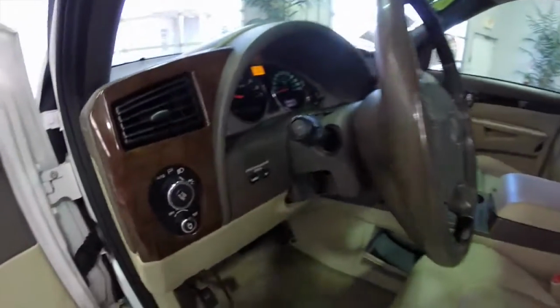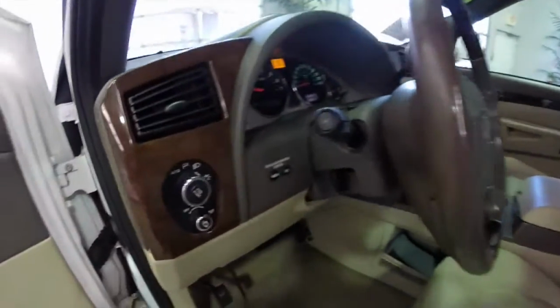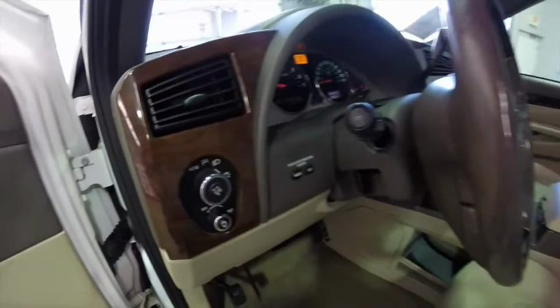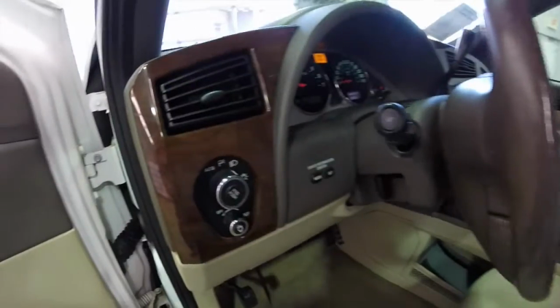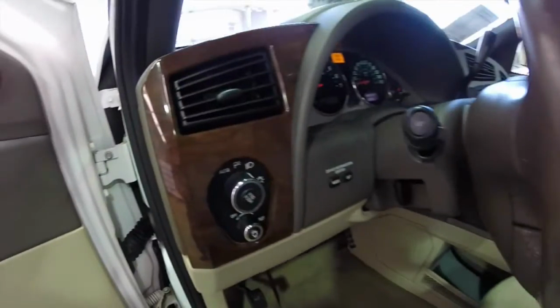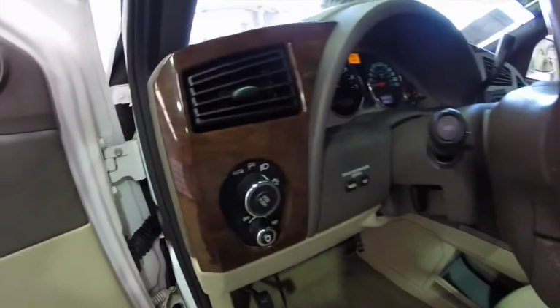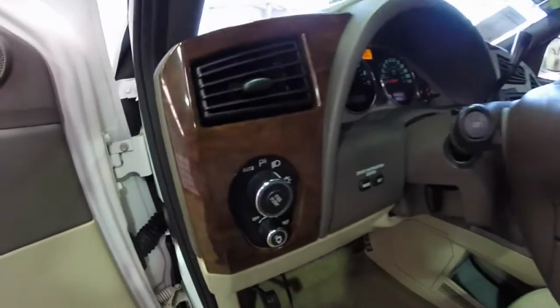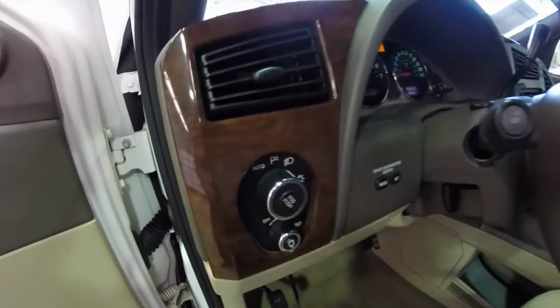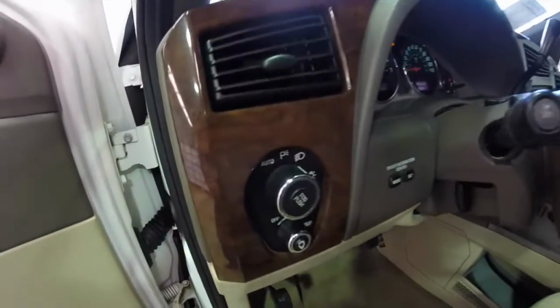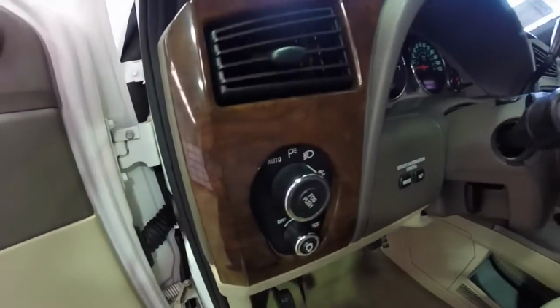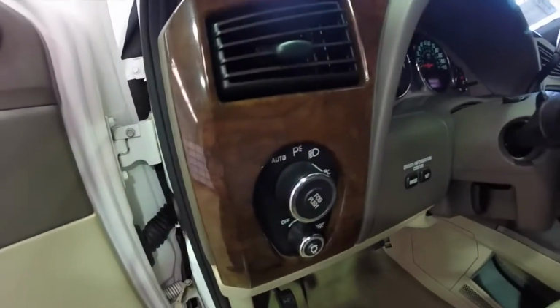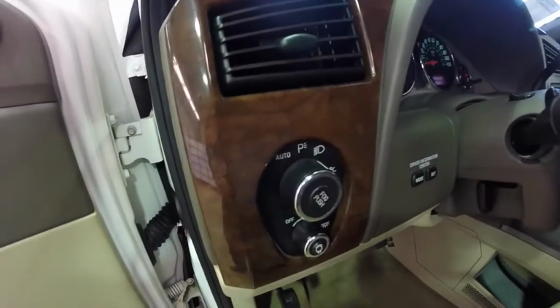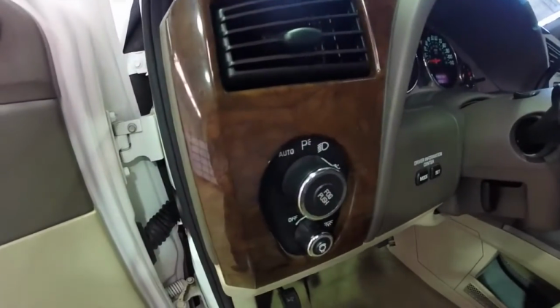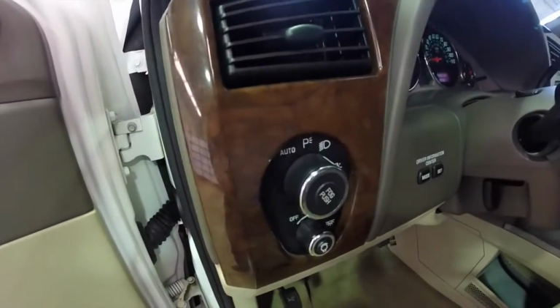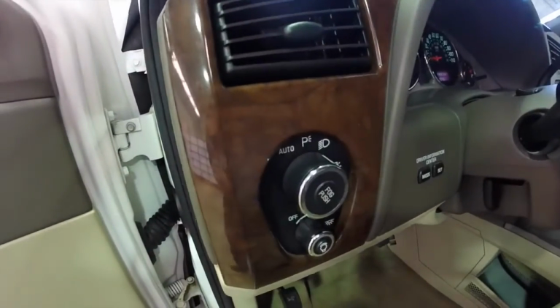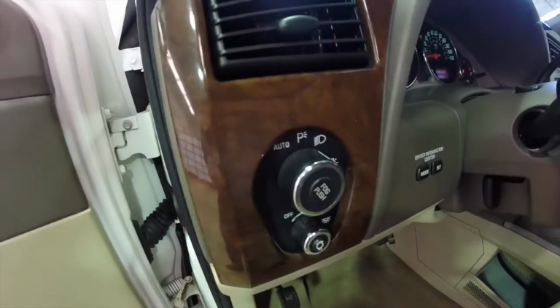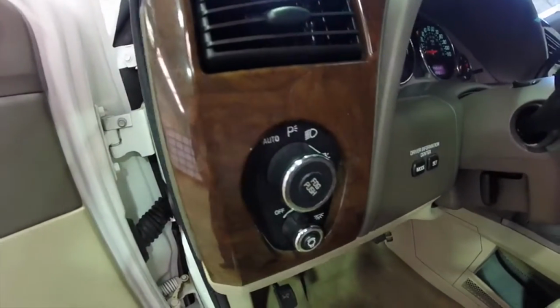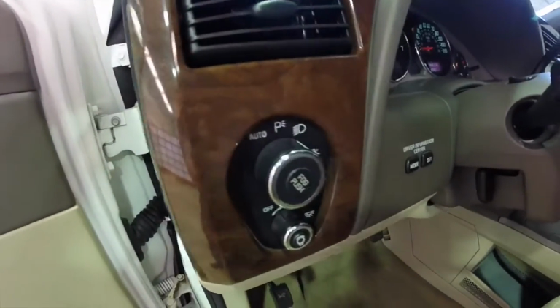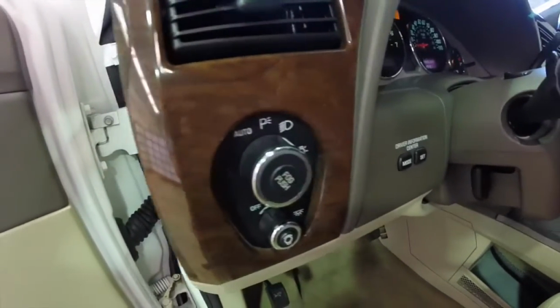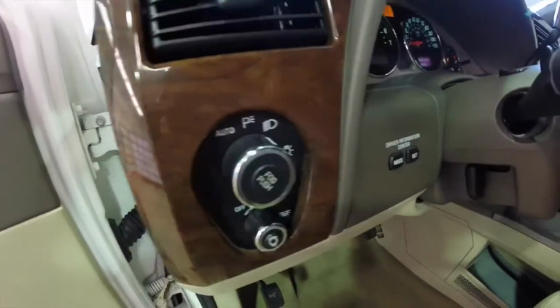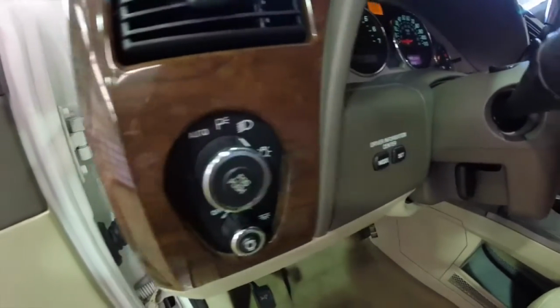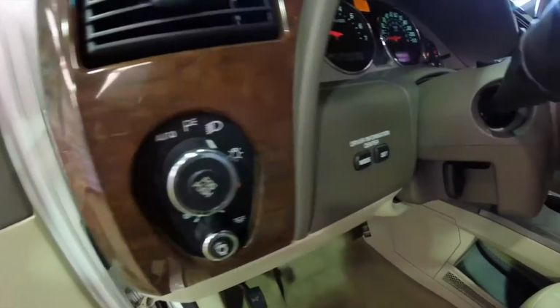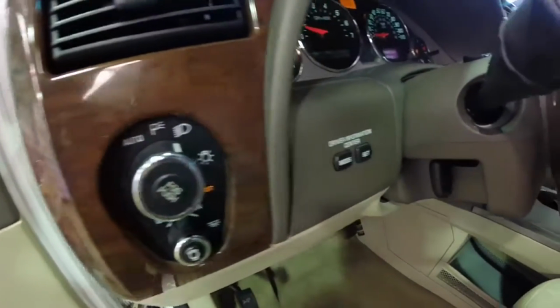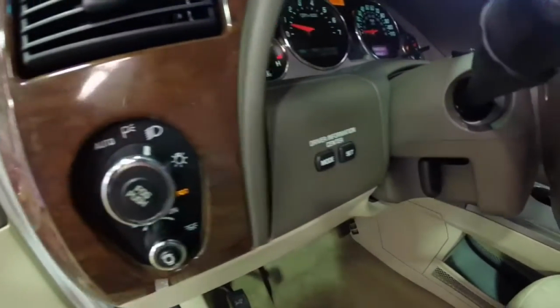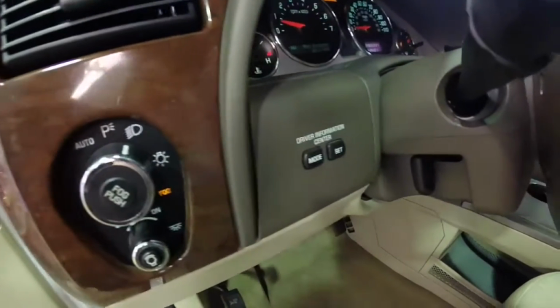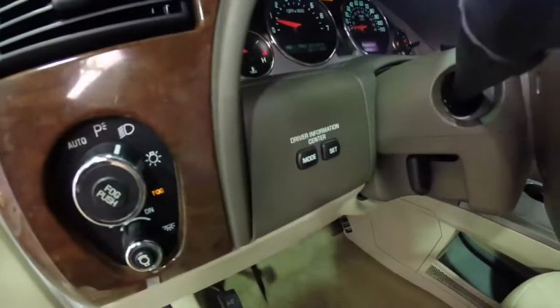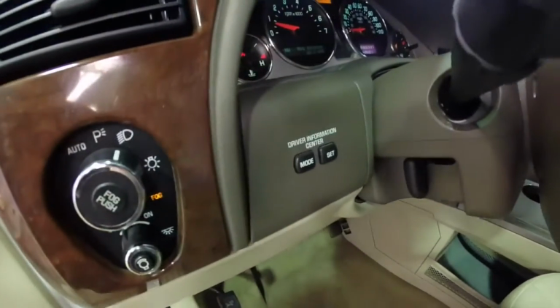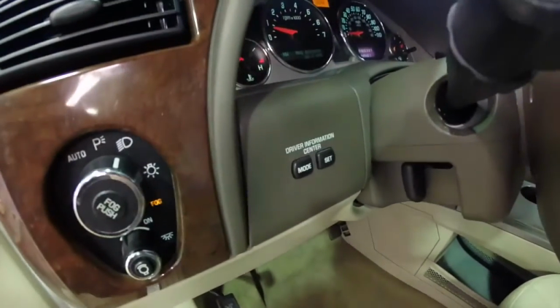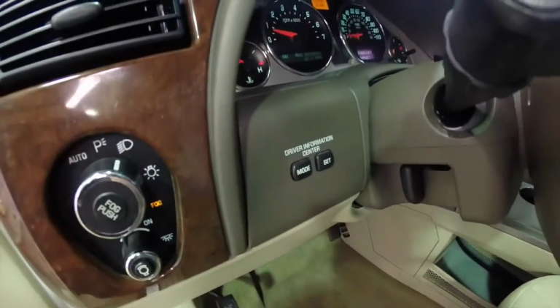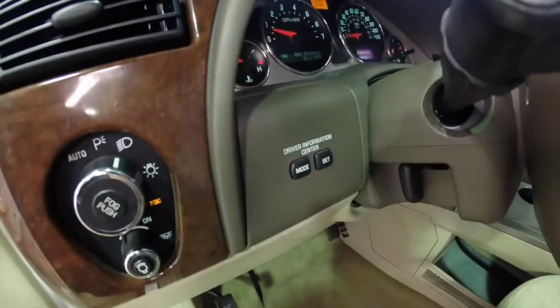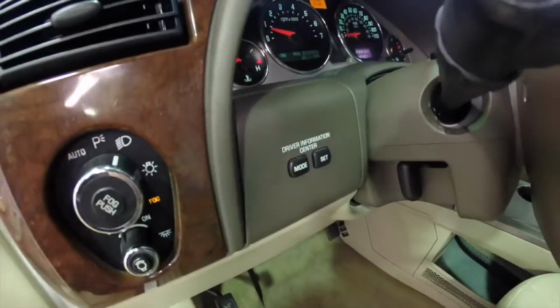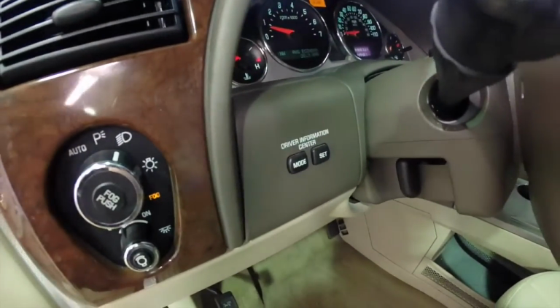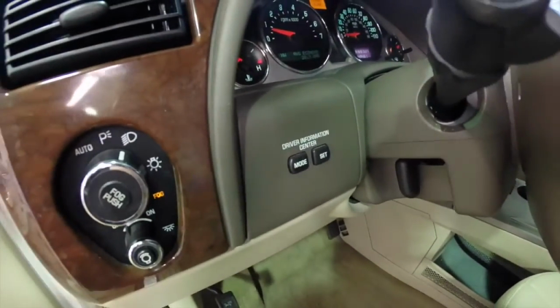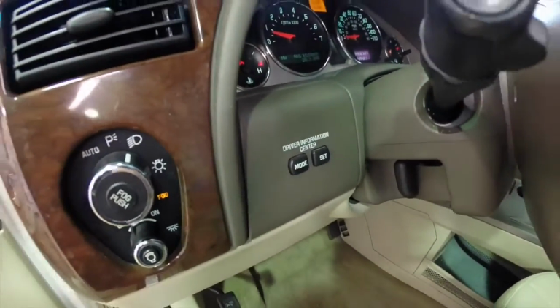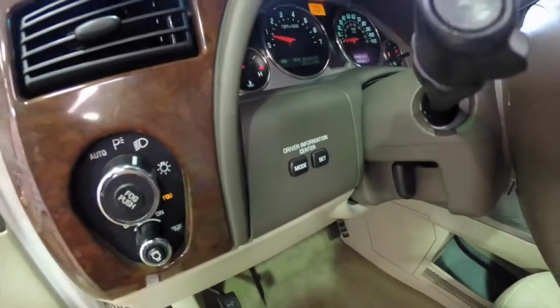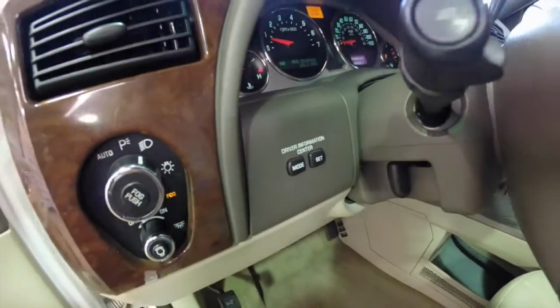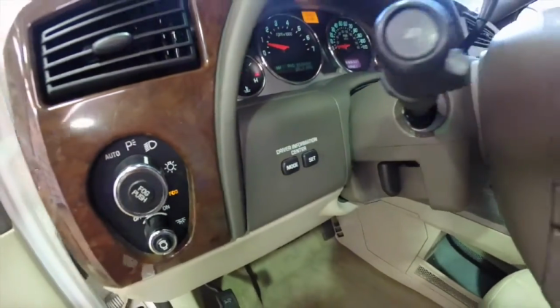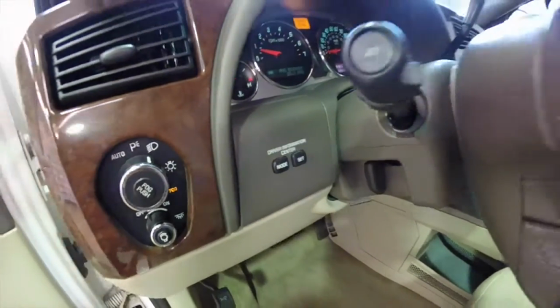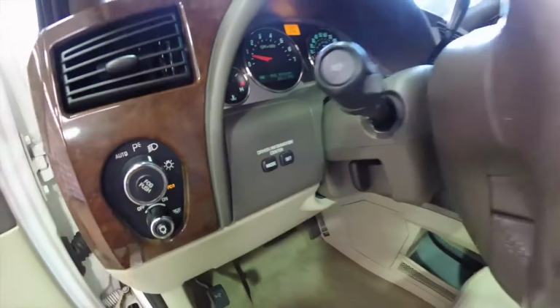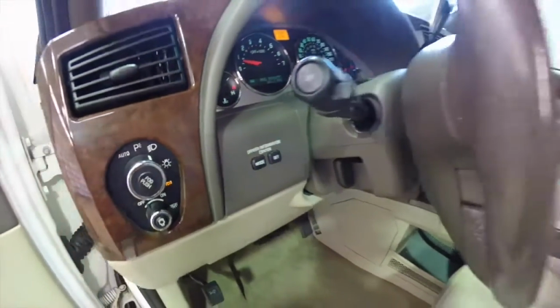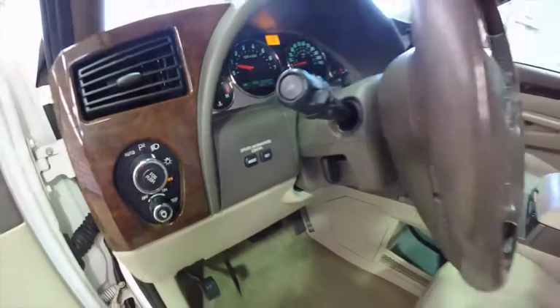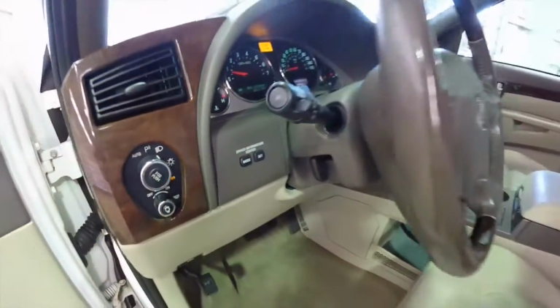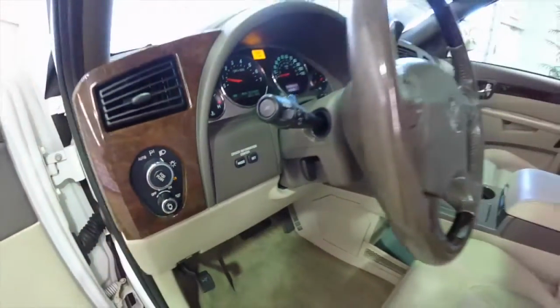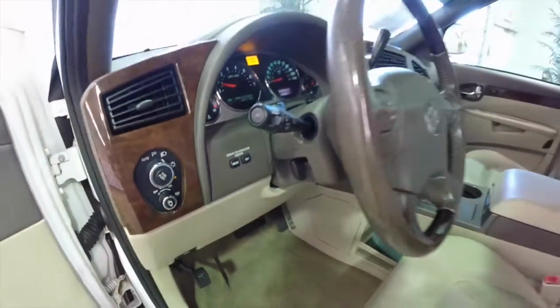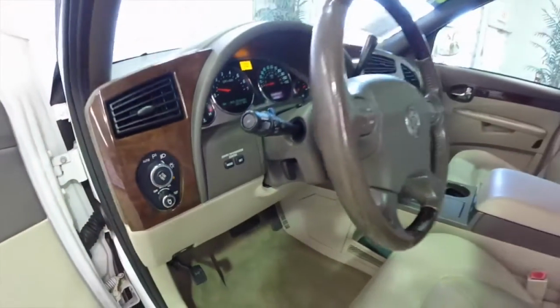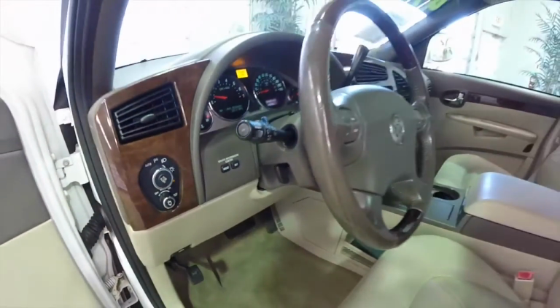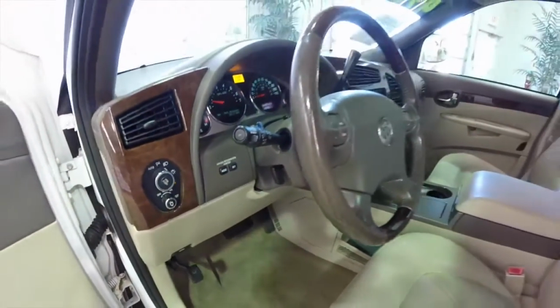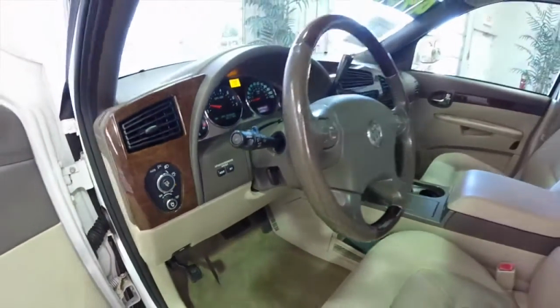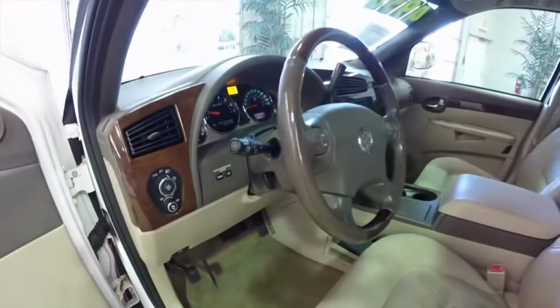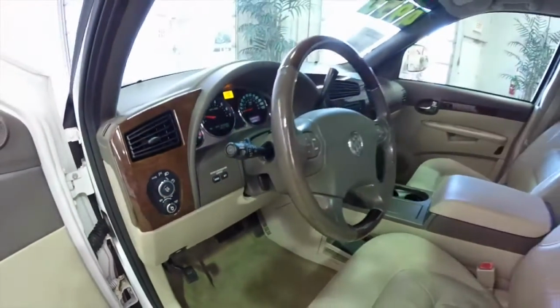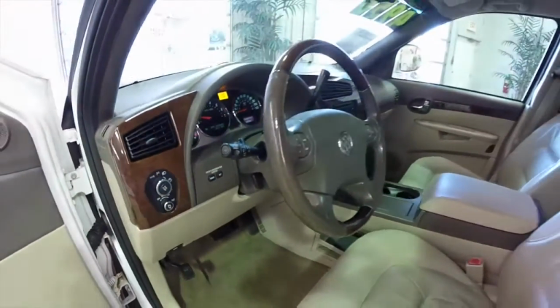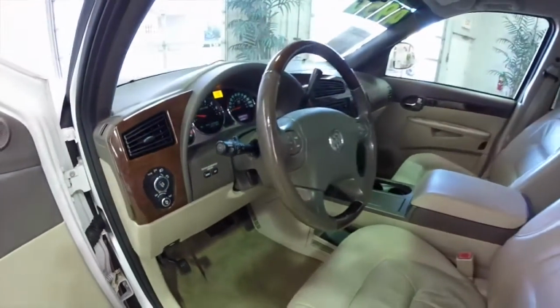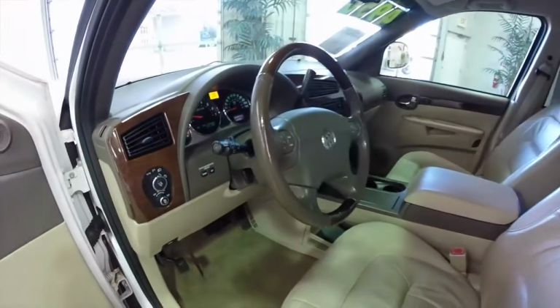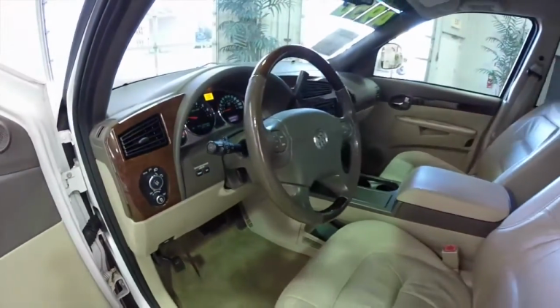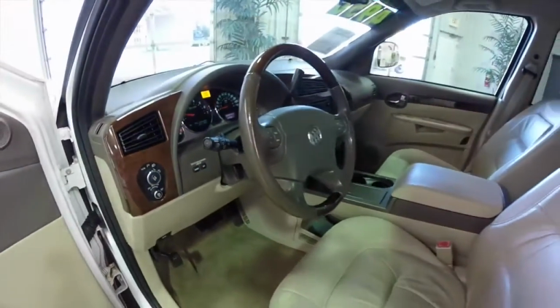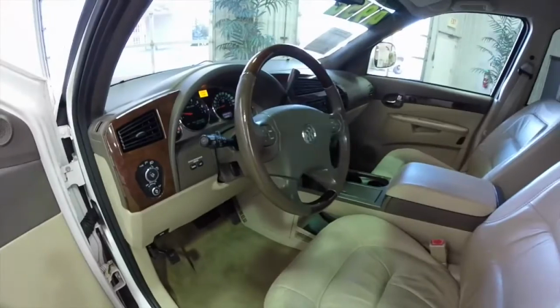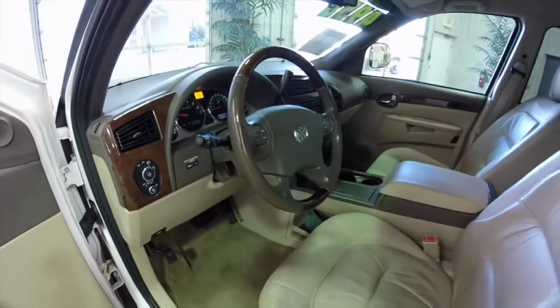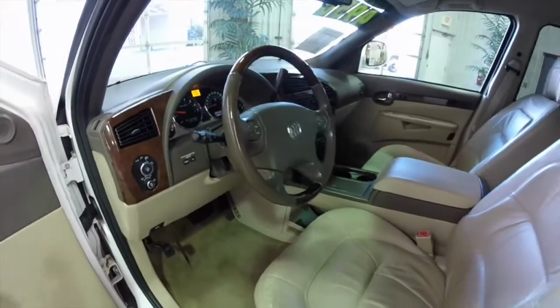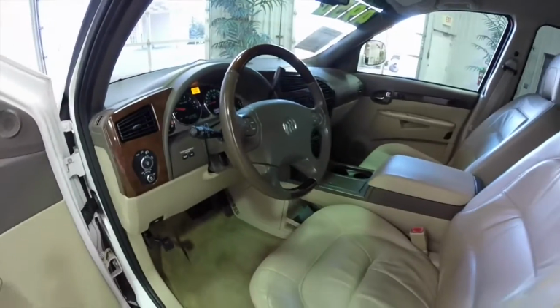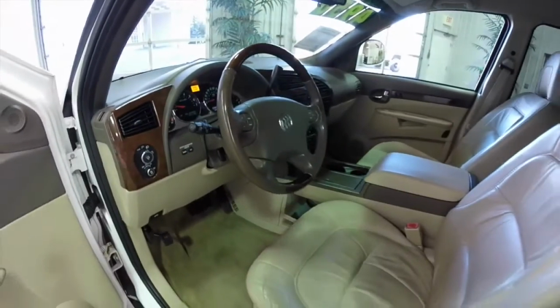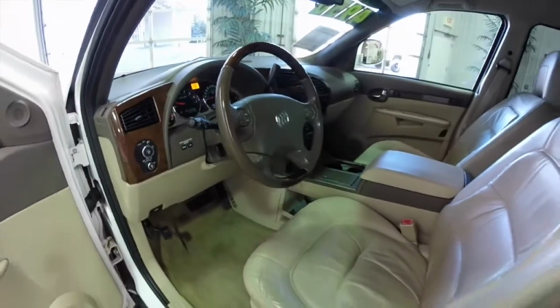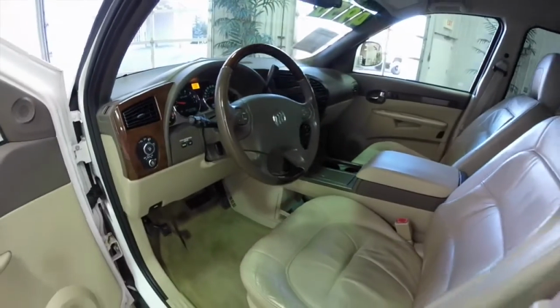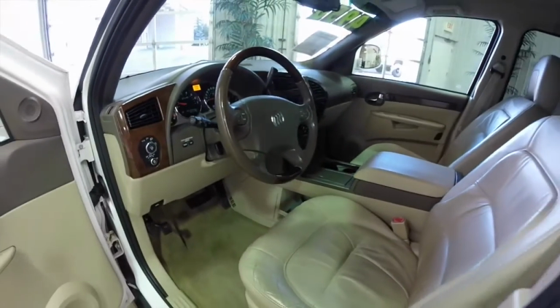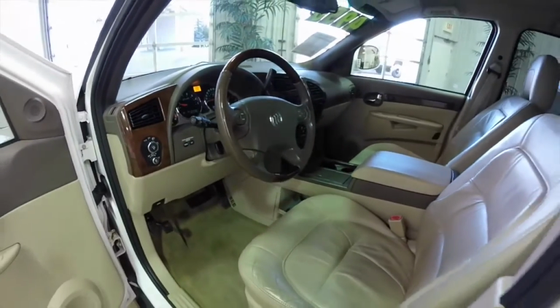The vehicle is equipped with automatic headlamps, a driver information center, and steering wheel mounted audio controls.